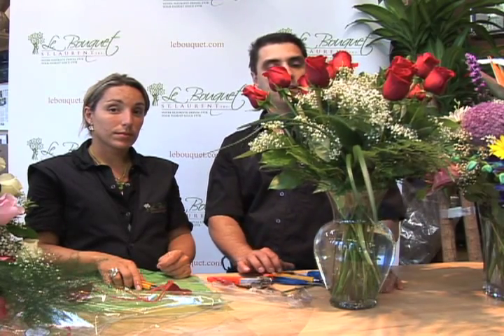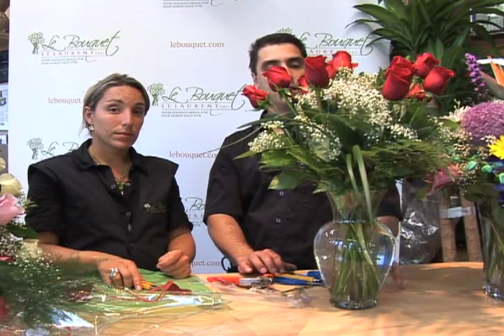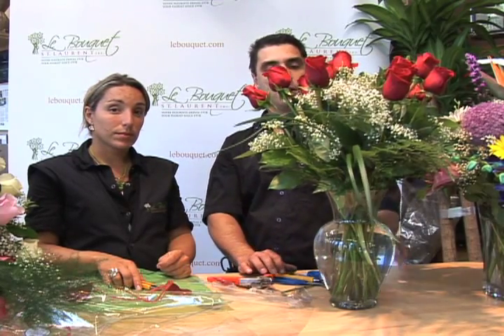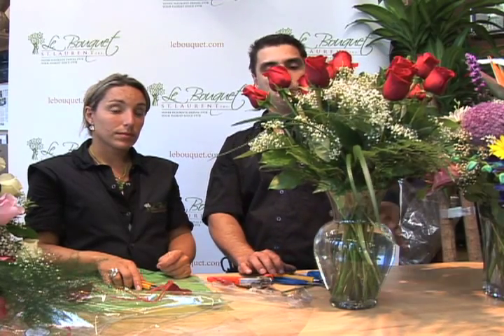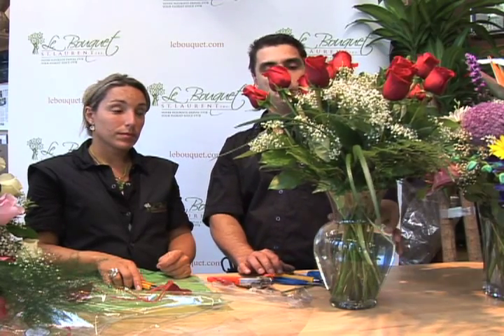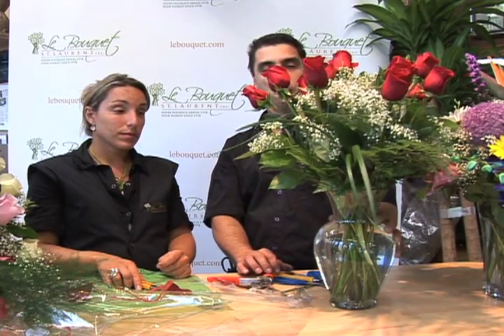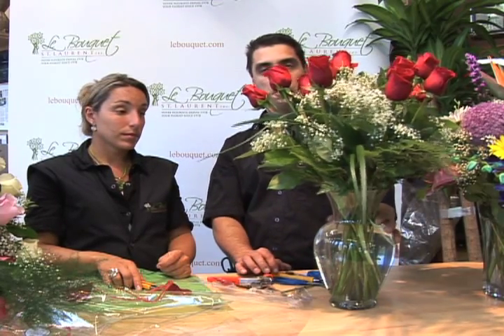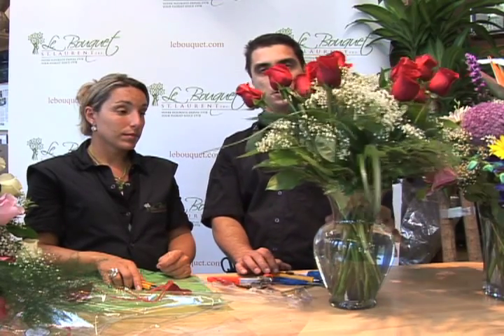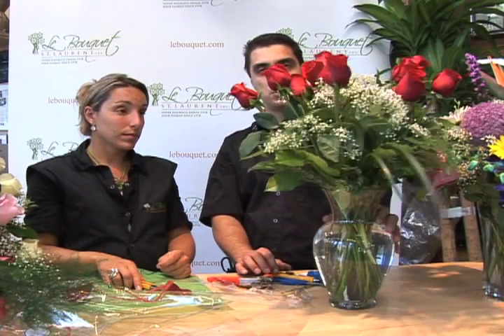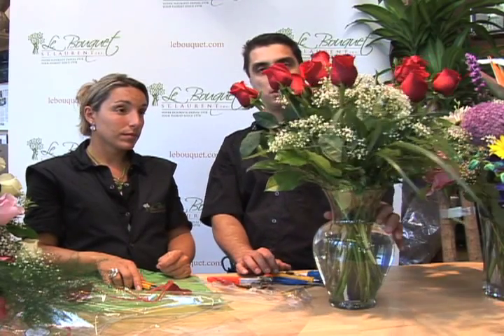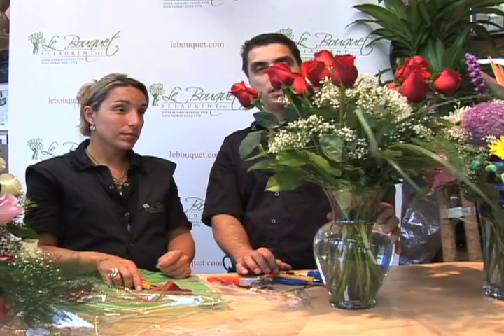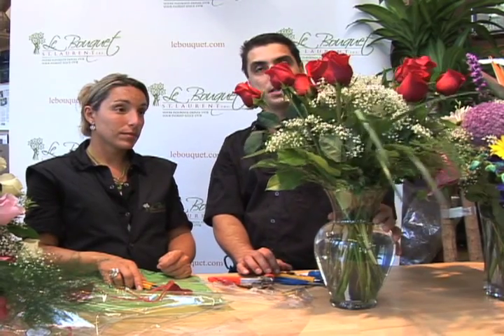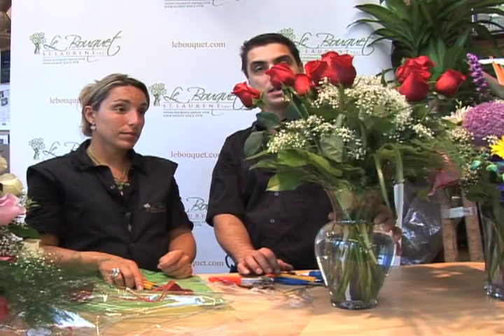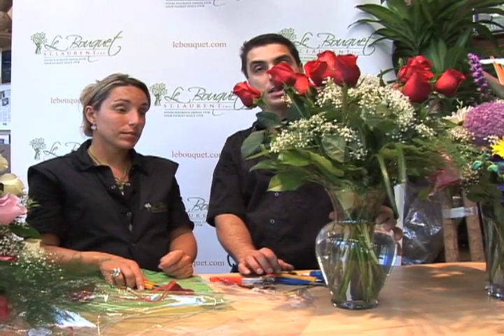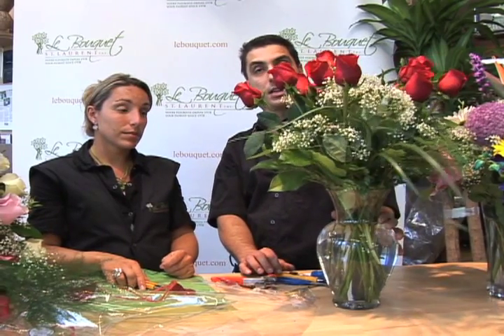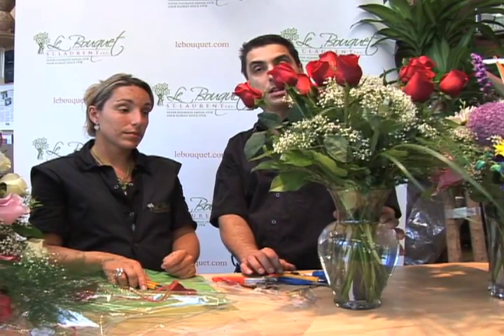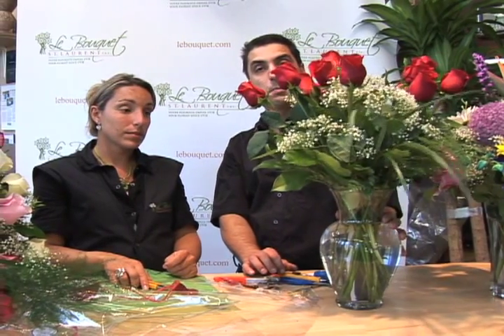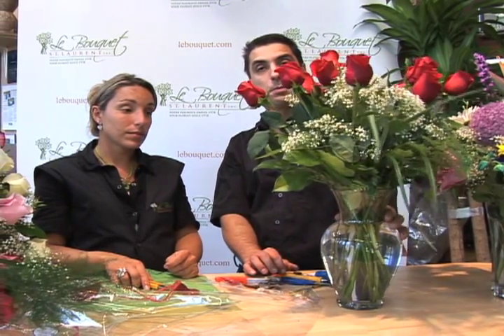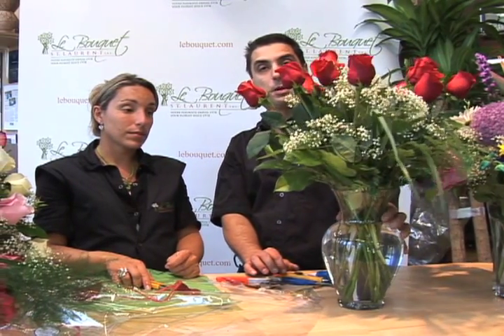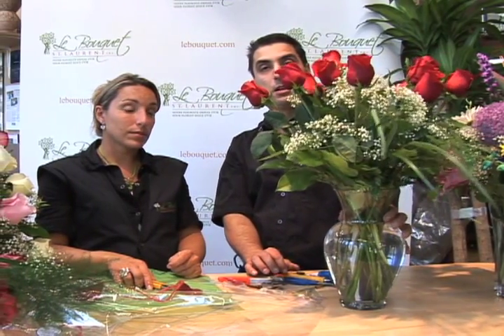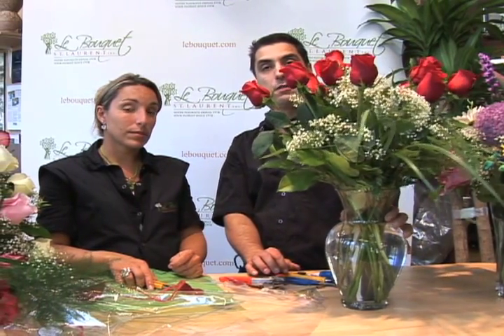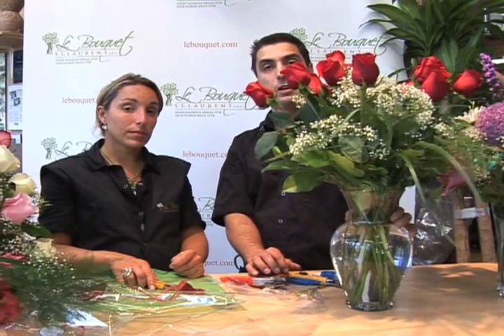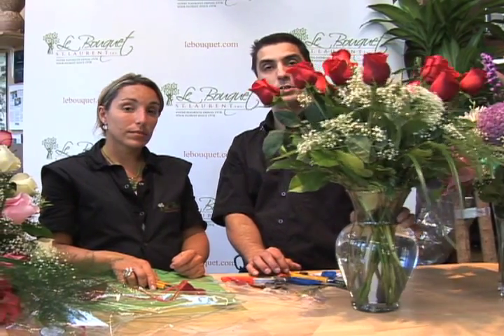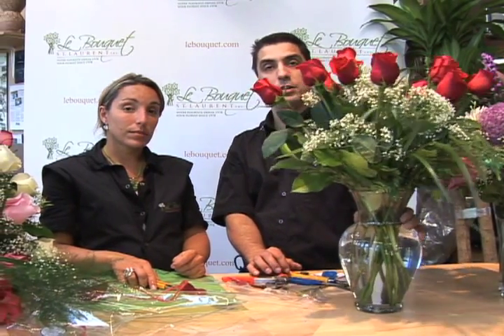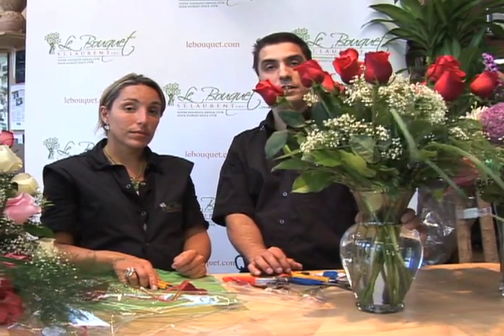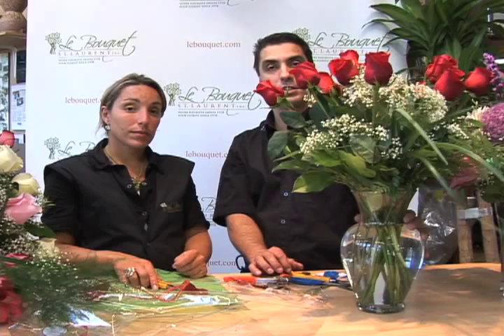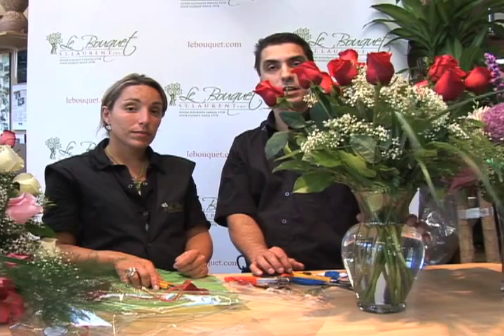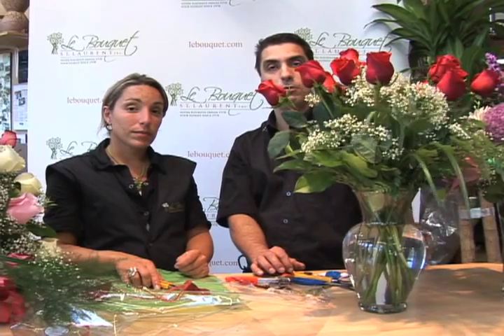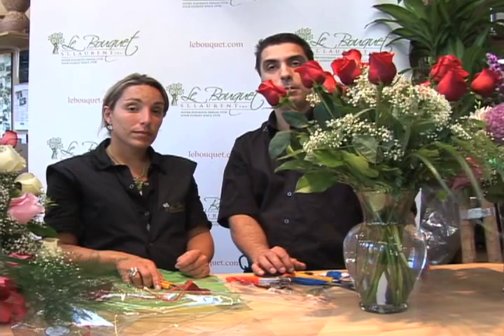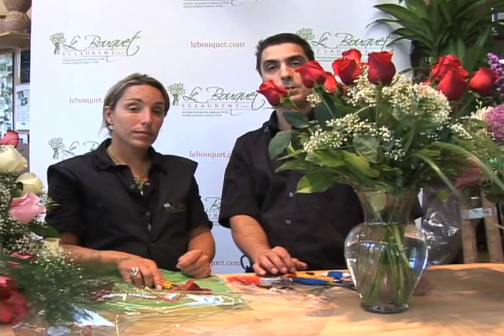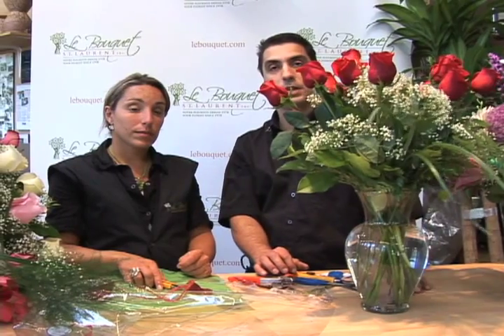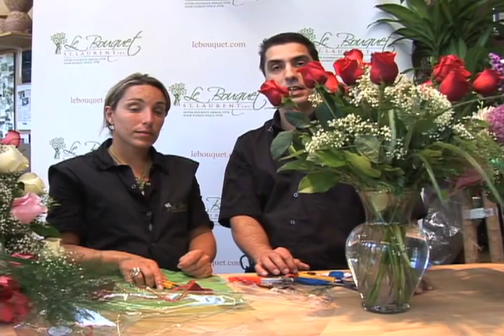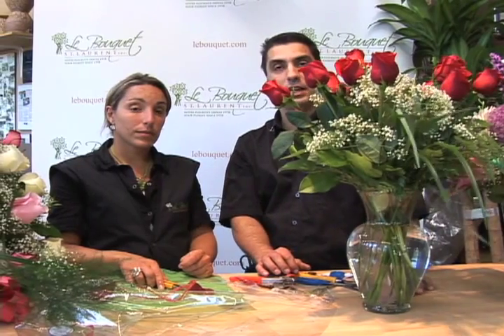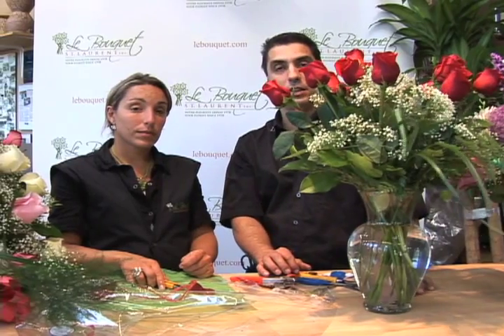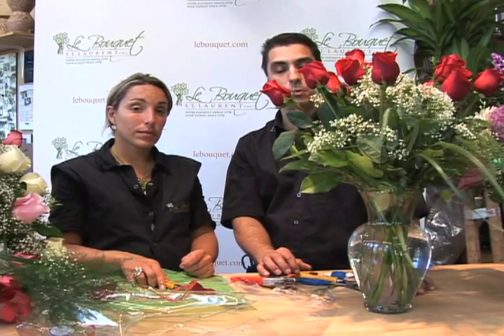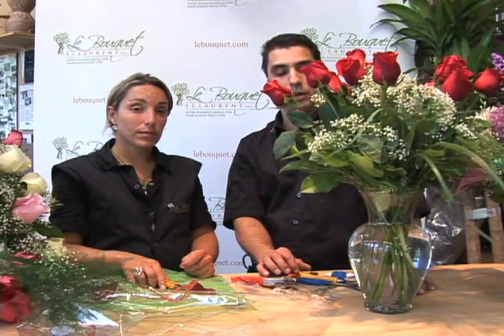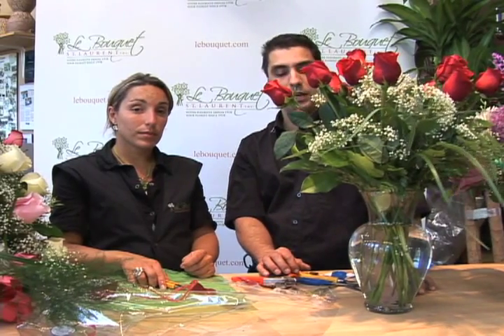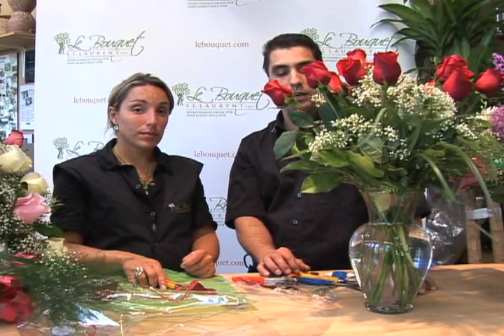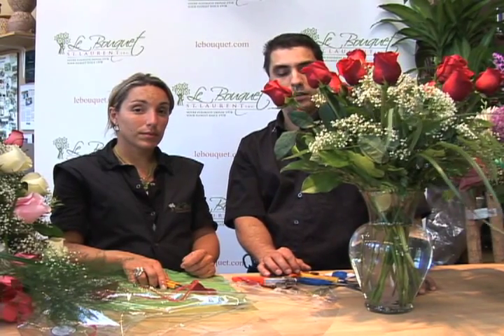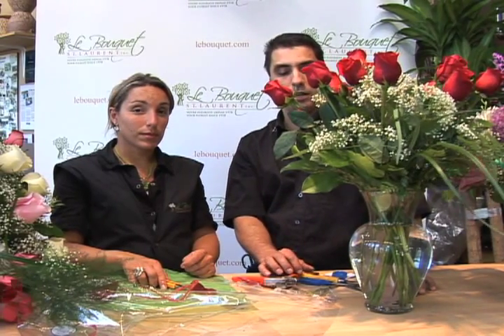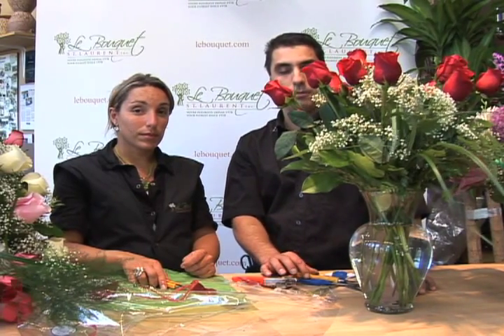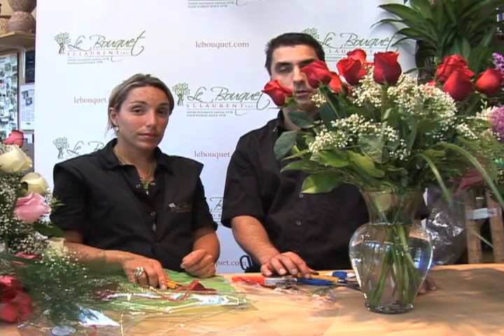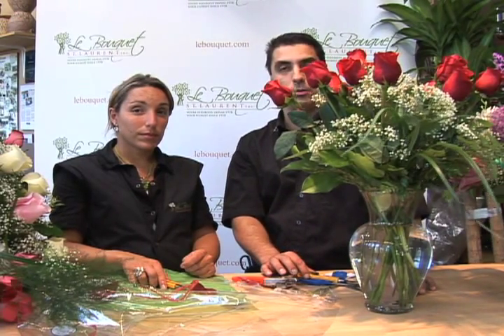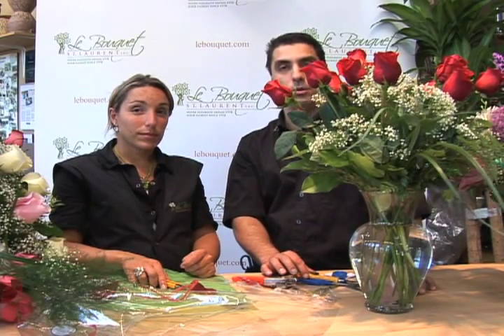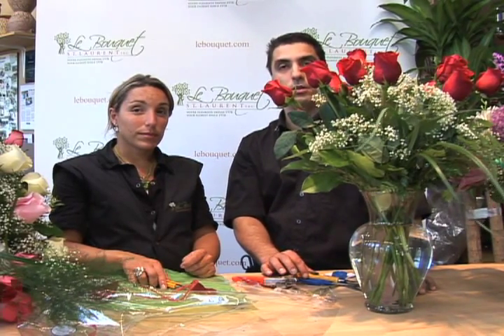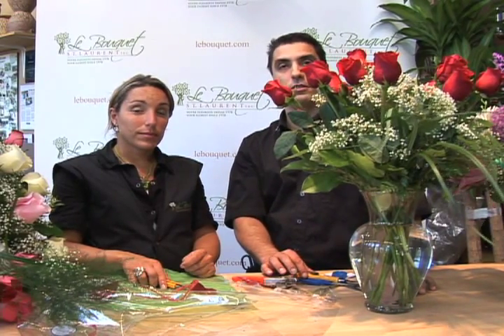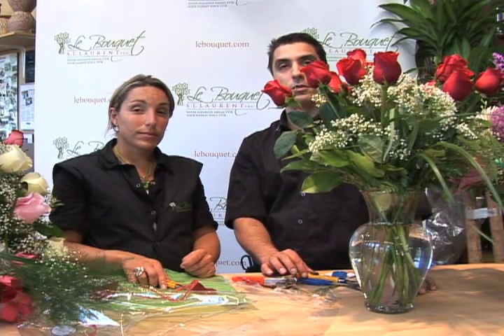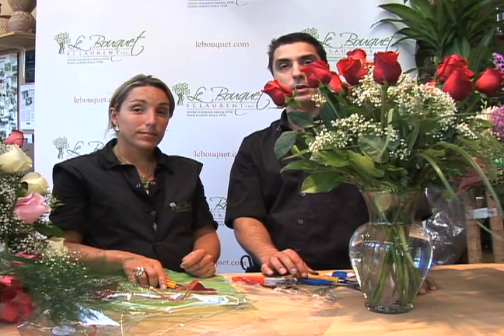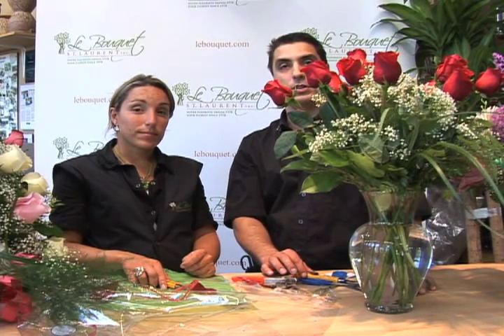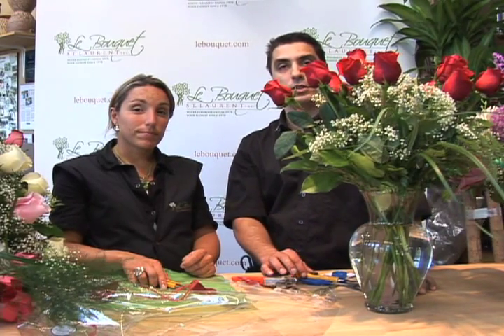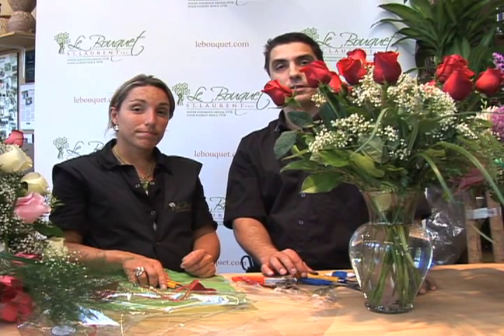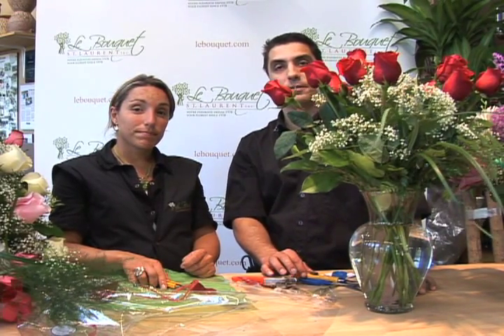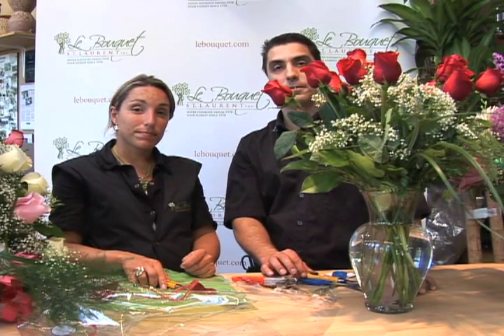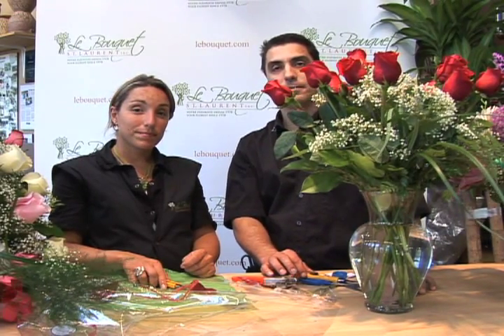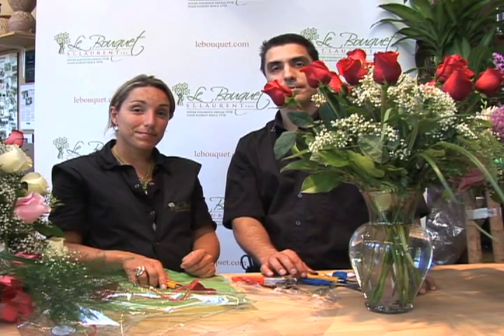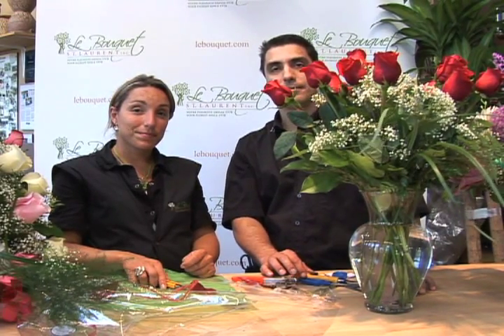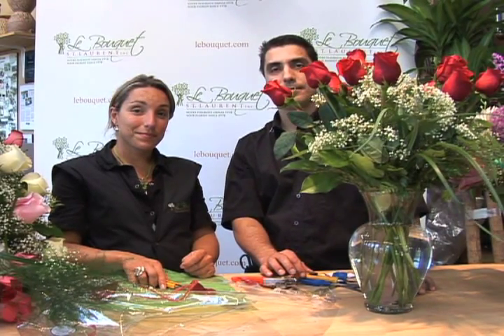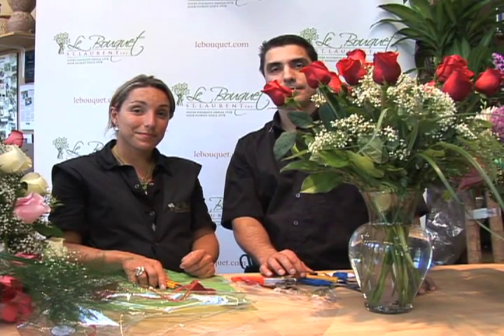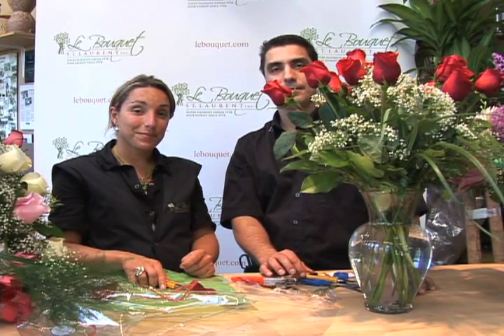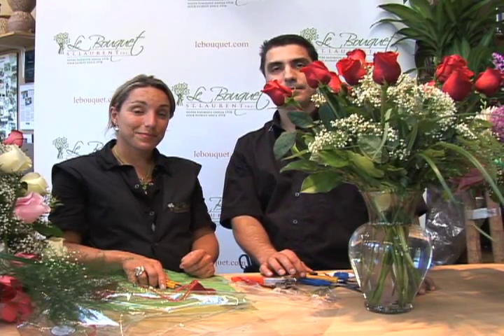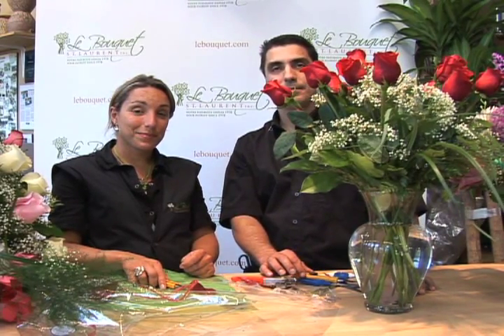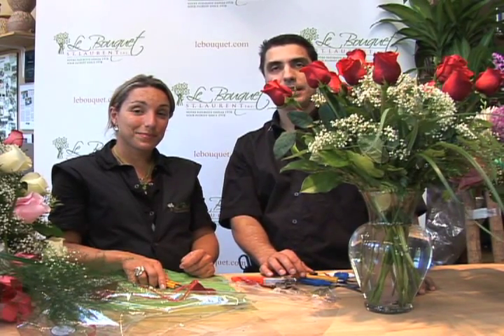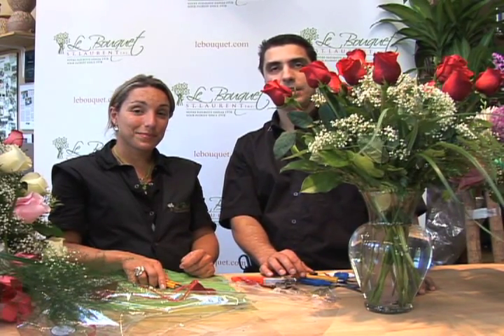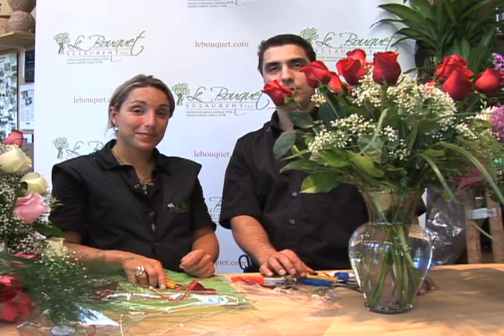We hope you enjoyed this clip and invite you to visit our website at lubouquet.com for more information. Thank you.